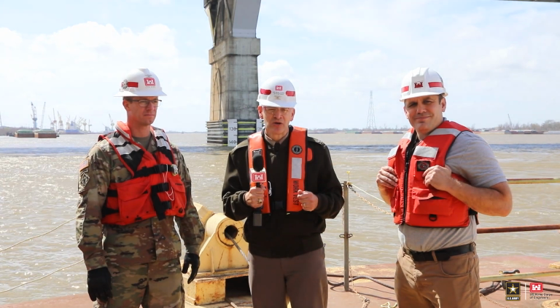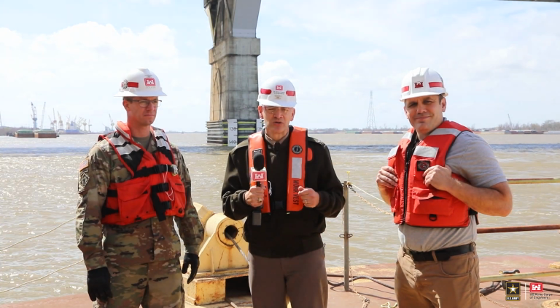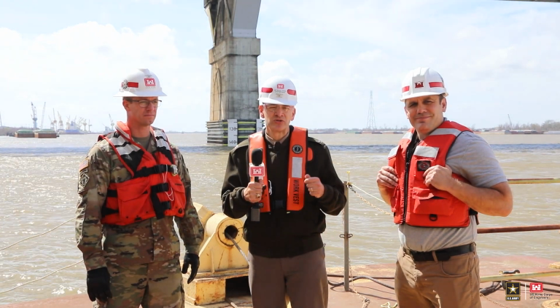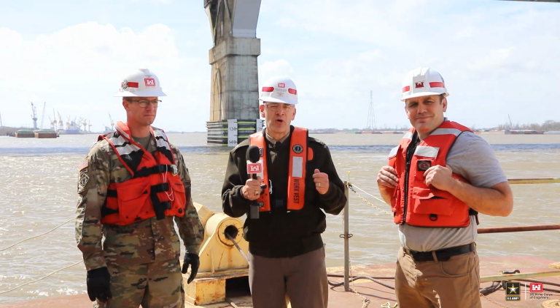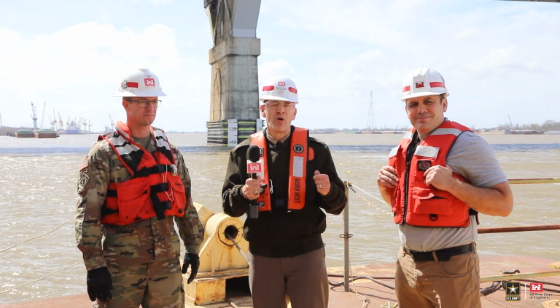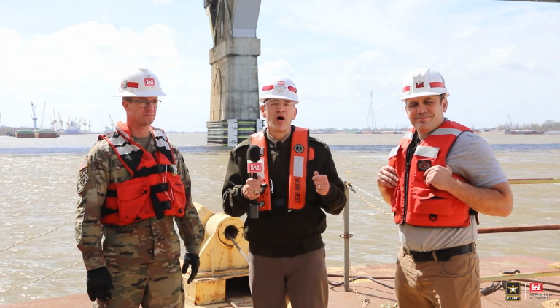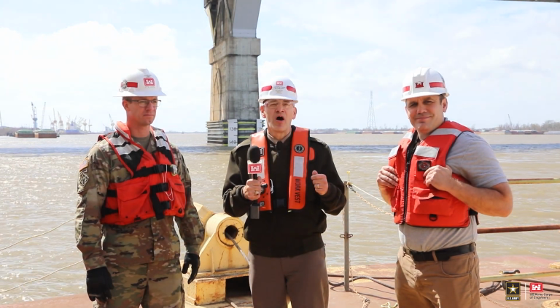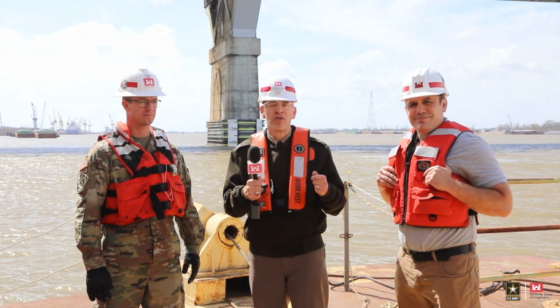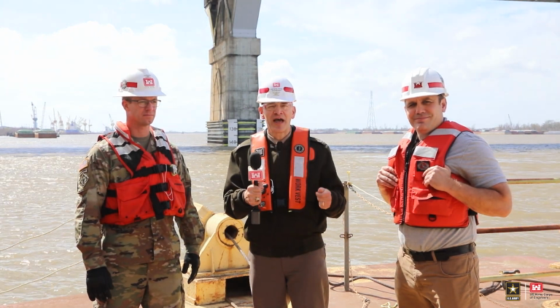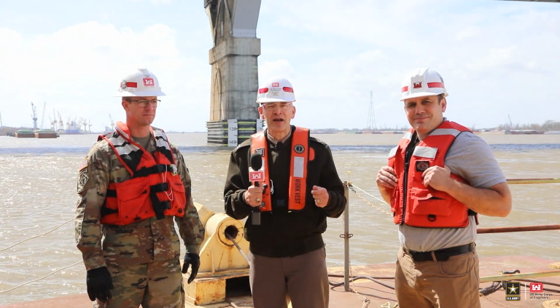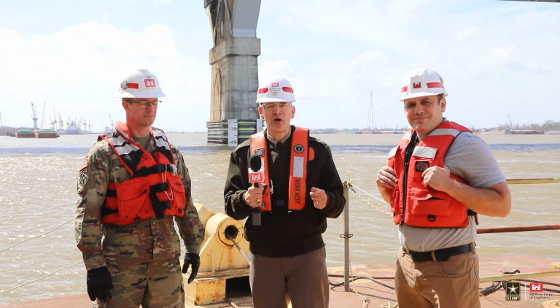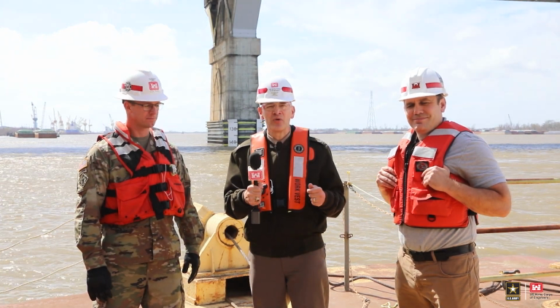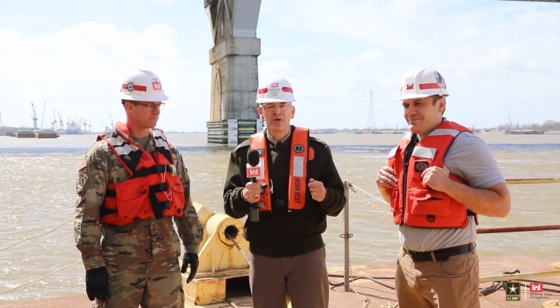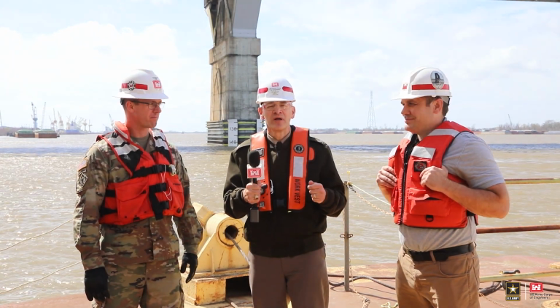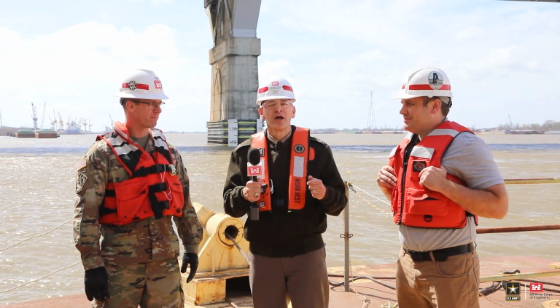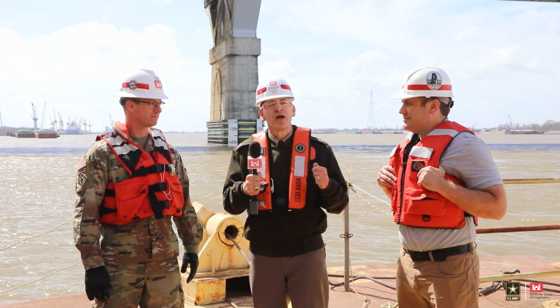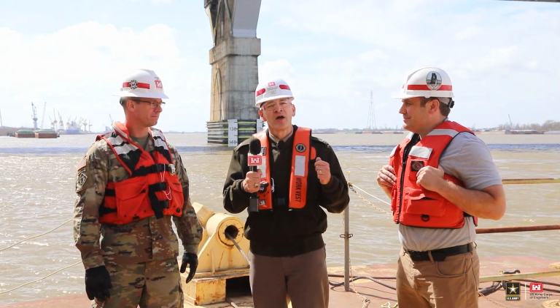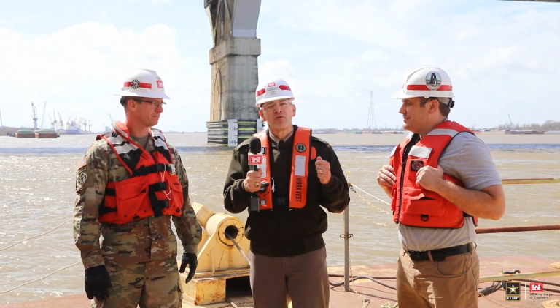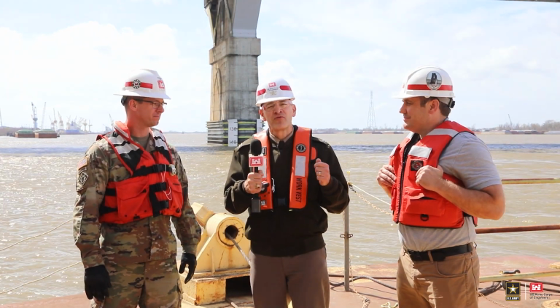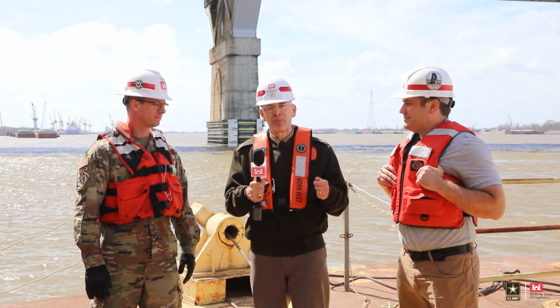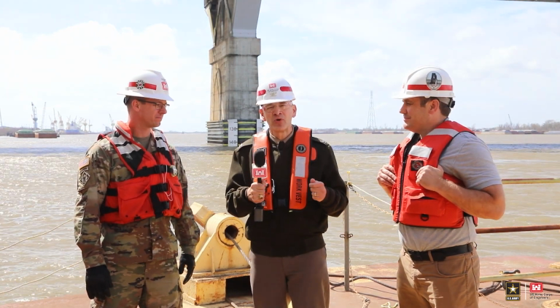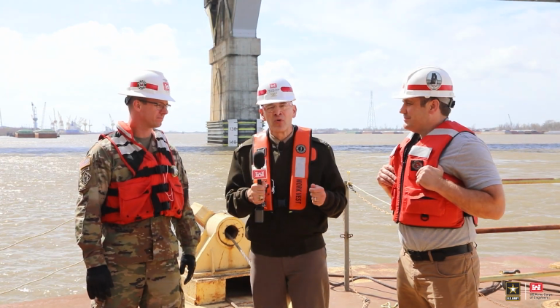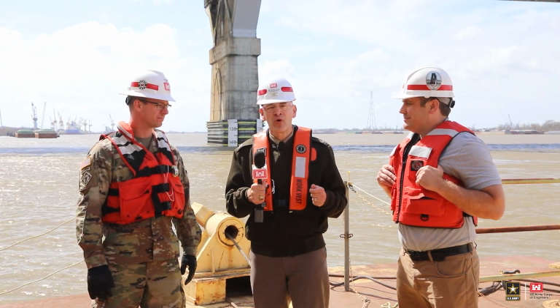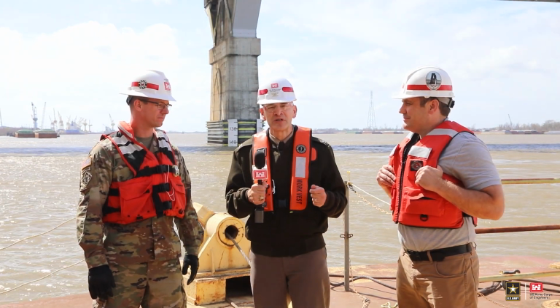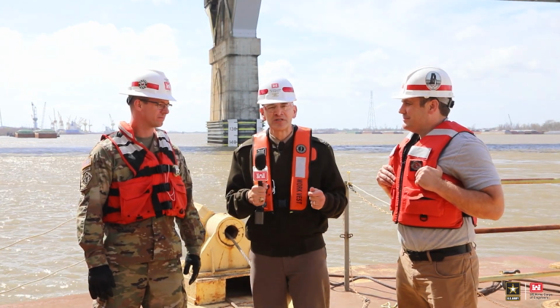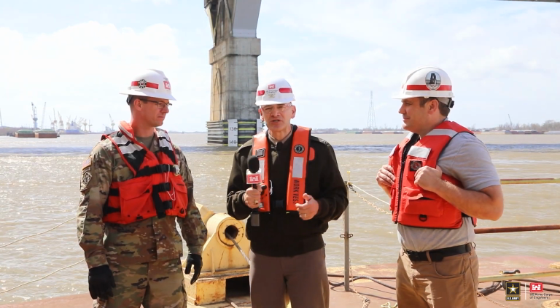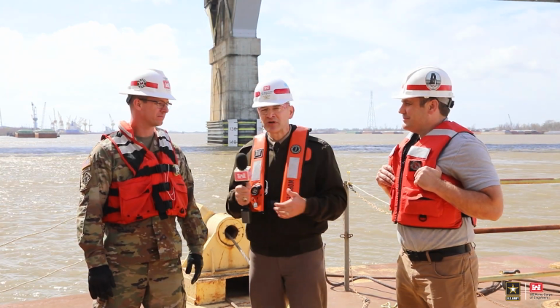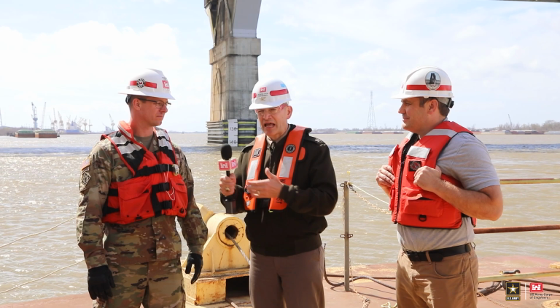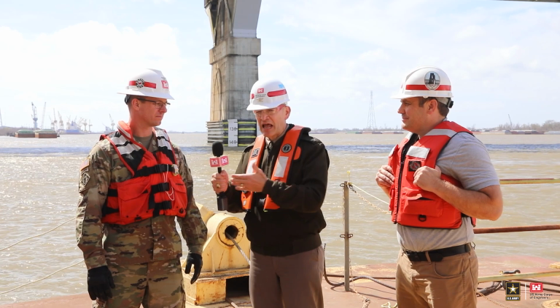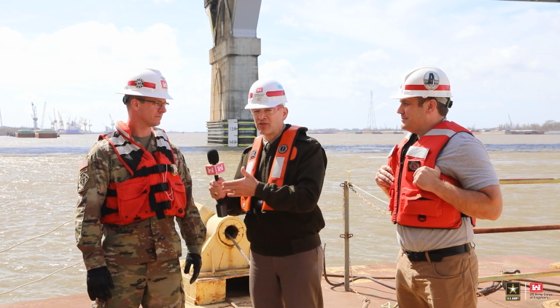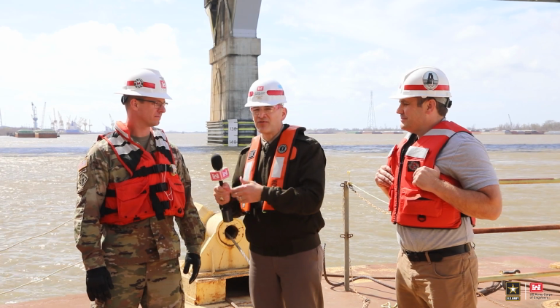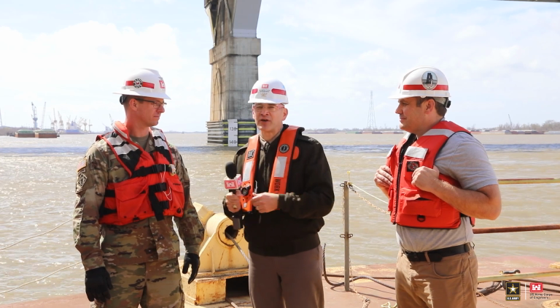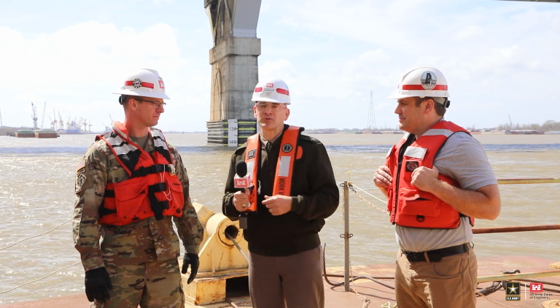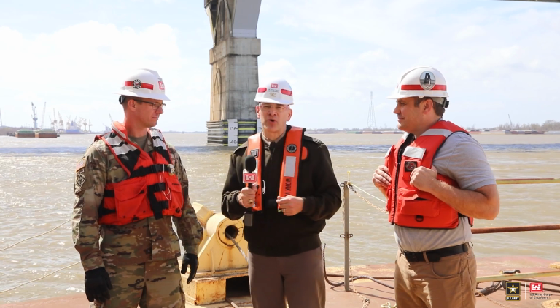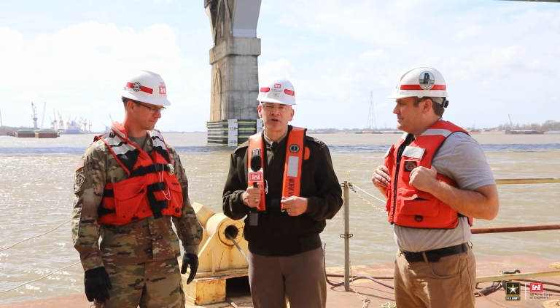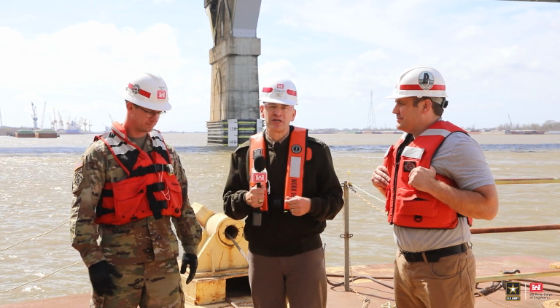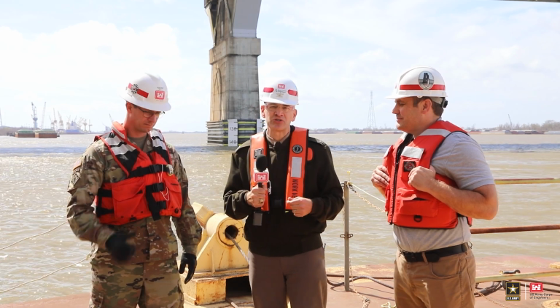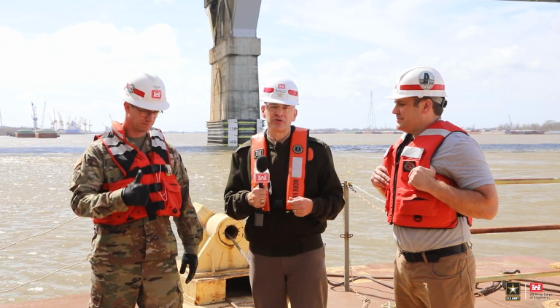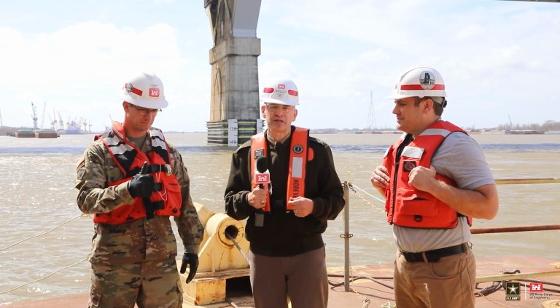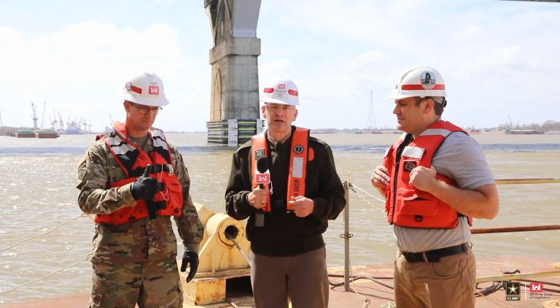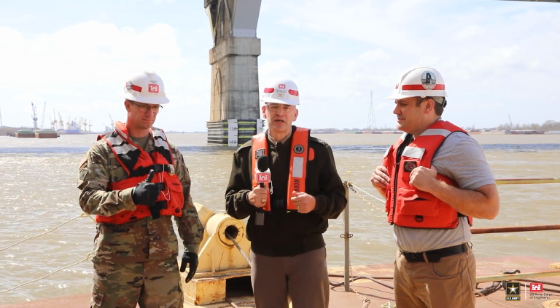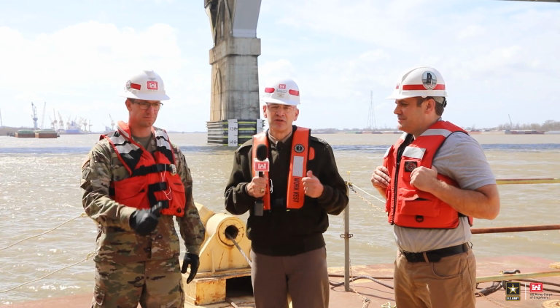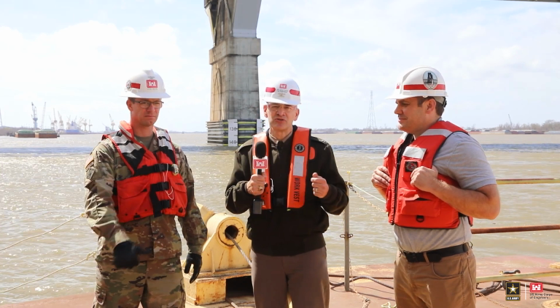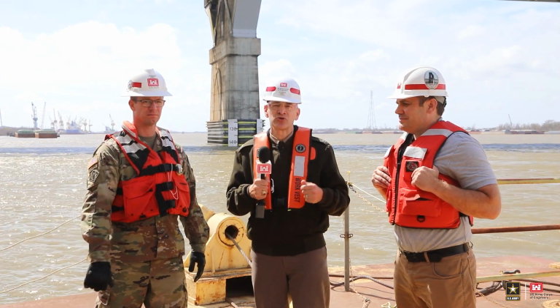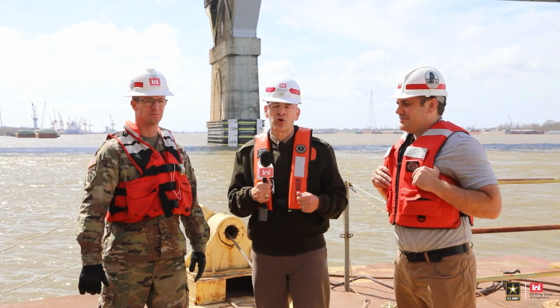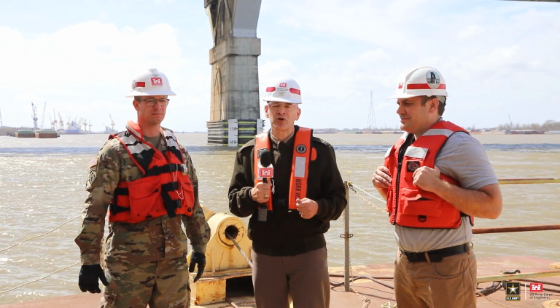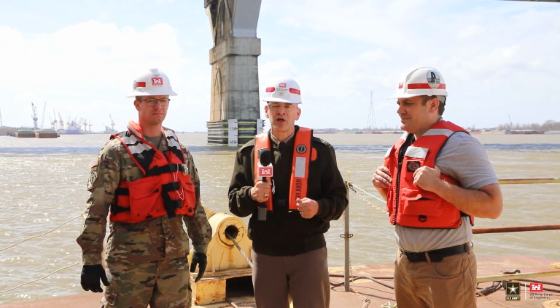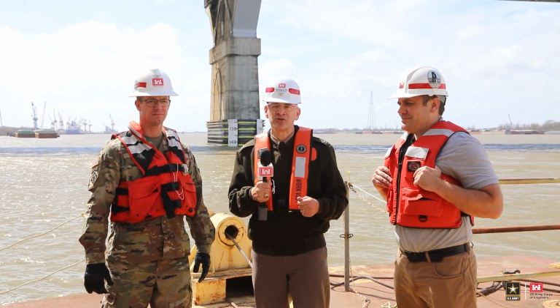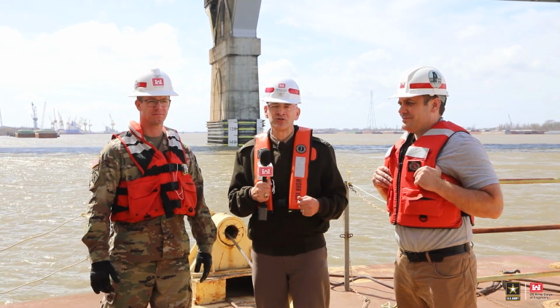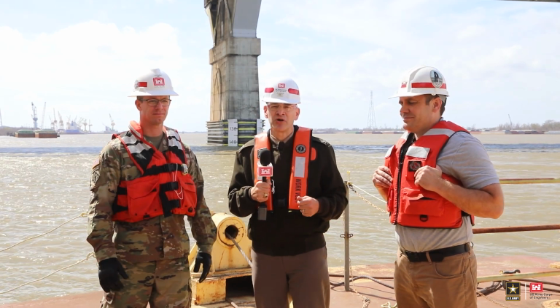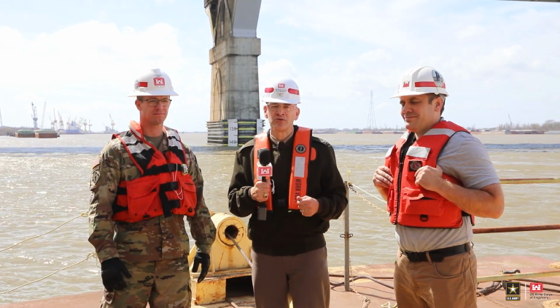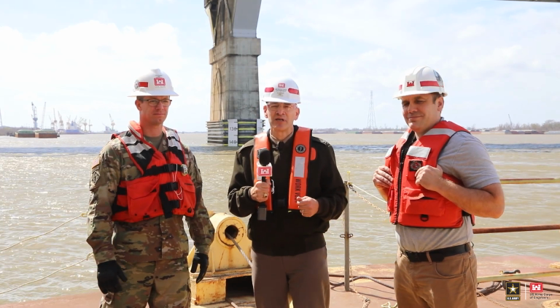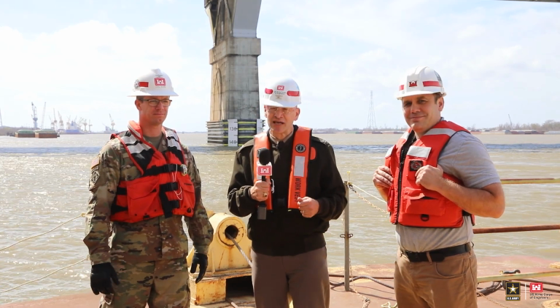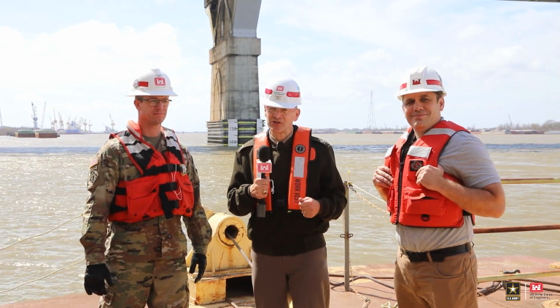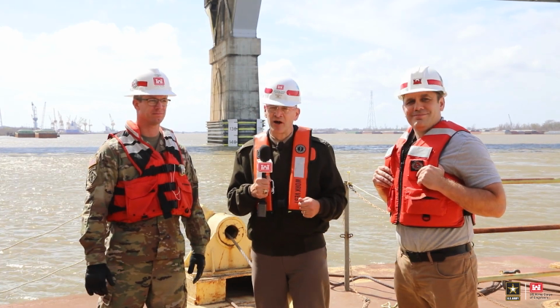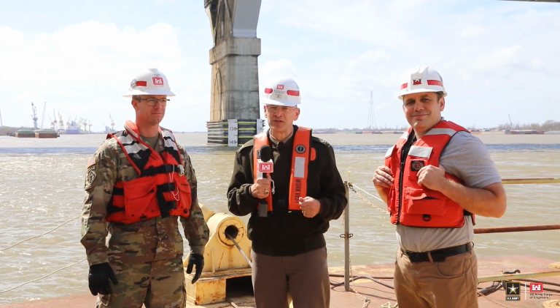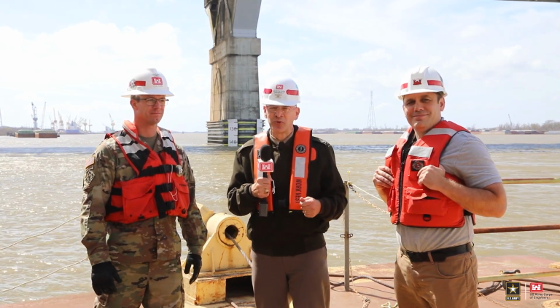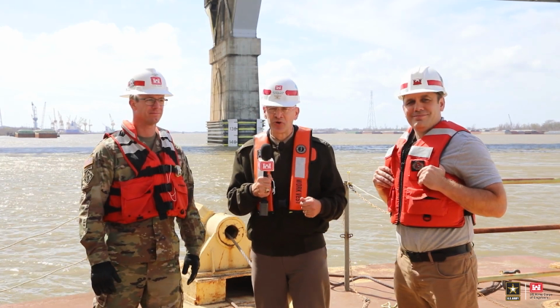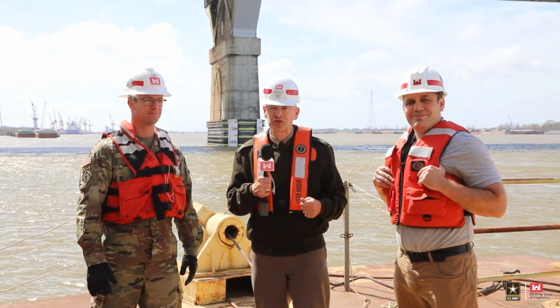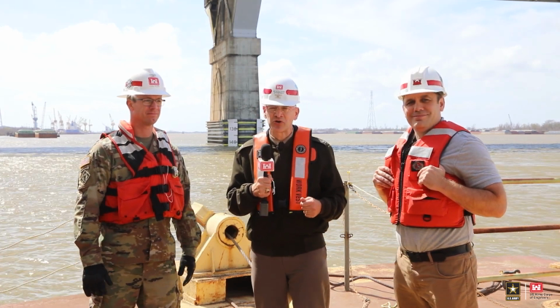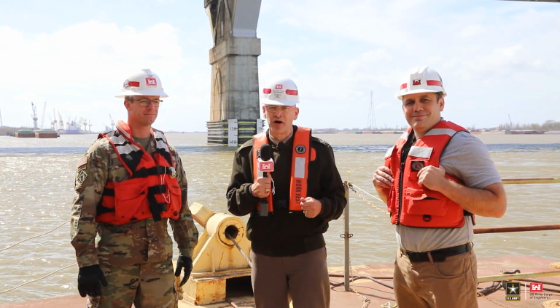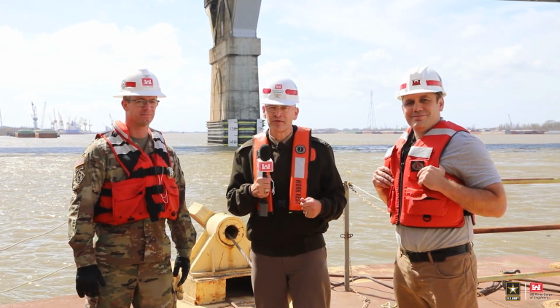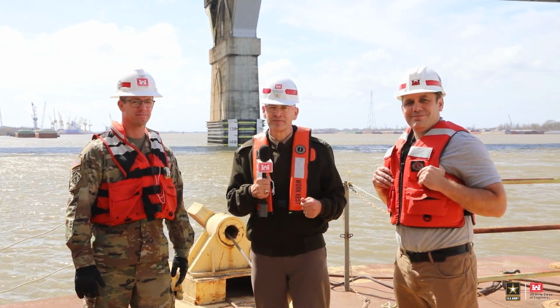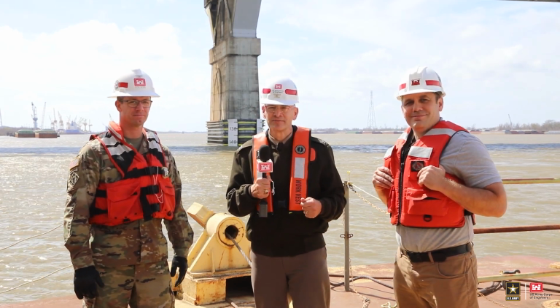So on that note, from the New Orleans District and the Vicksburg District, this is Colonel Cullen Jones. Engineers Building Strong. Hold them down.